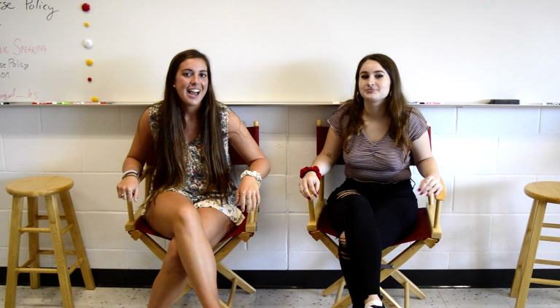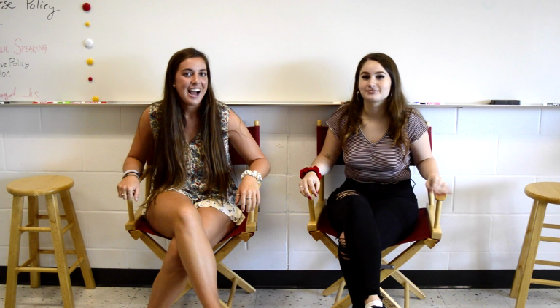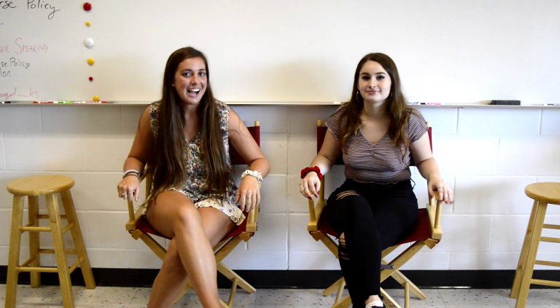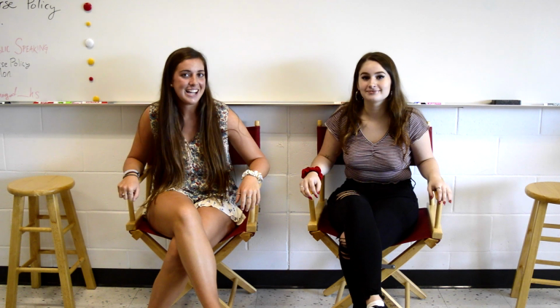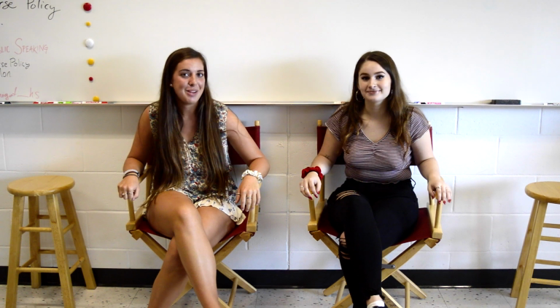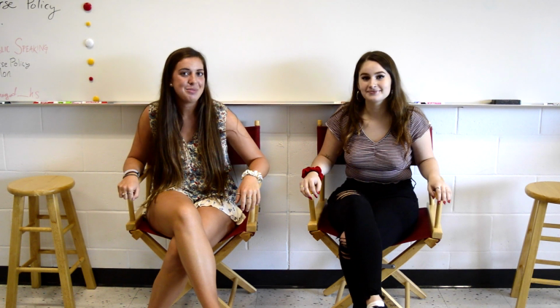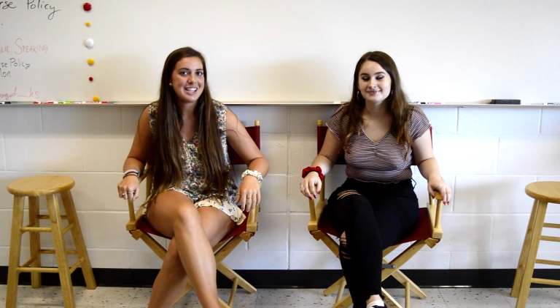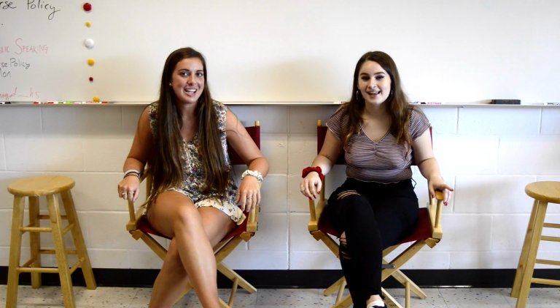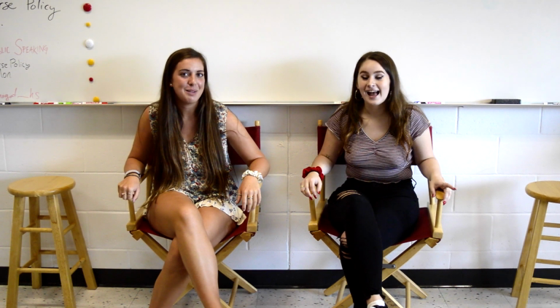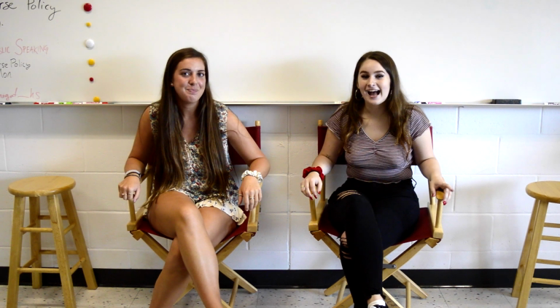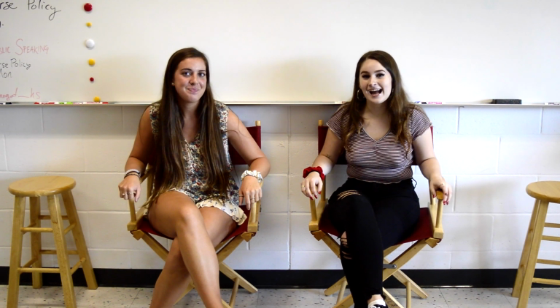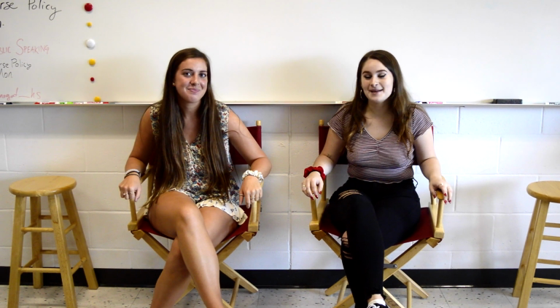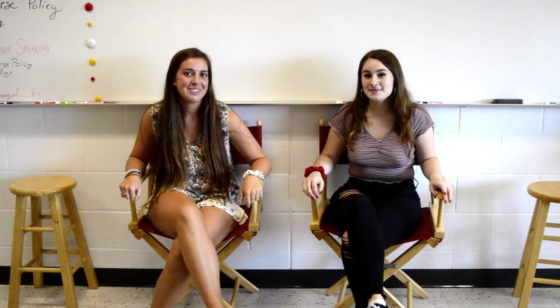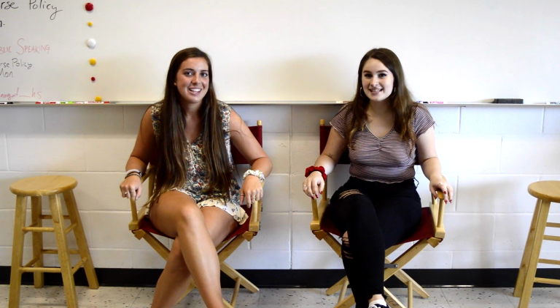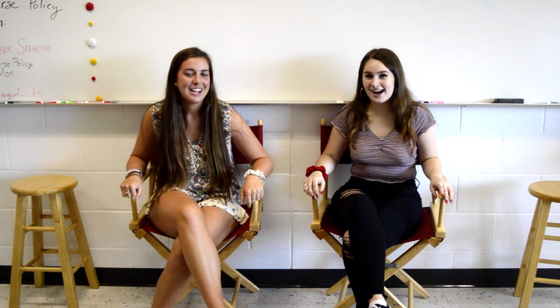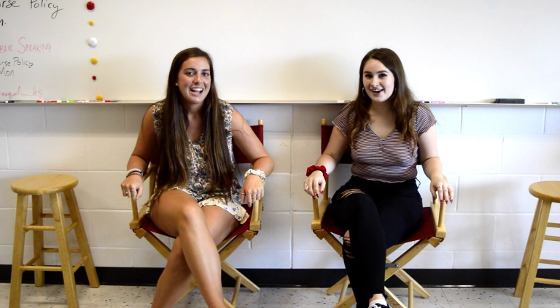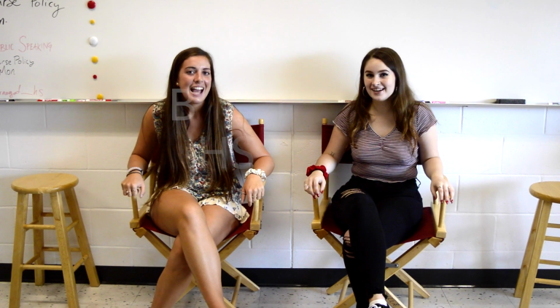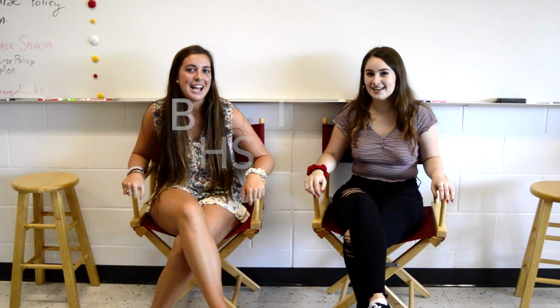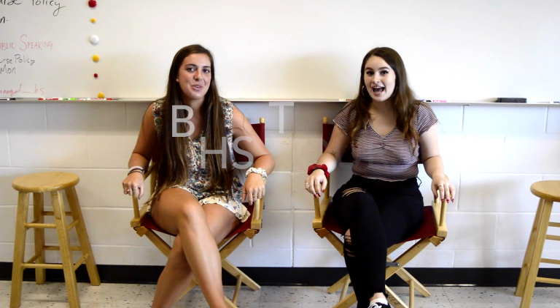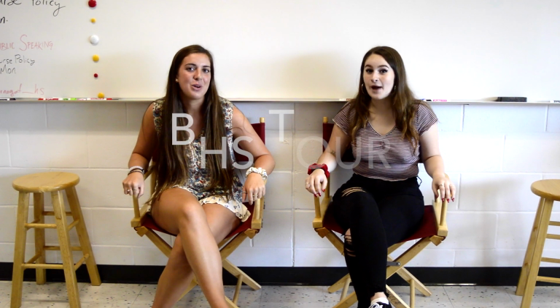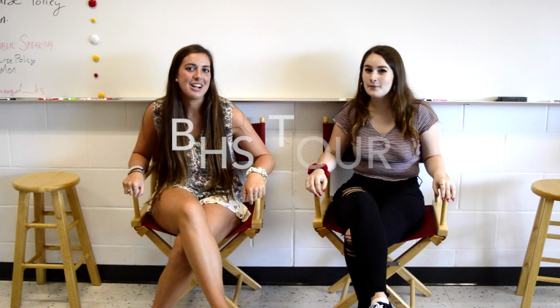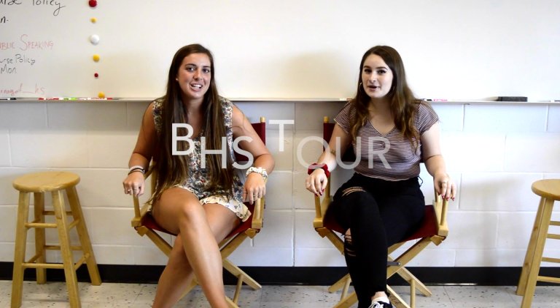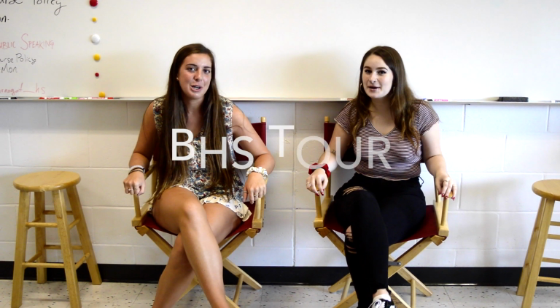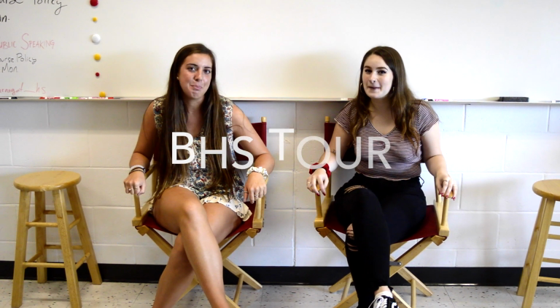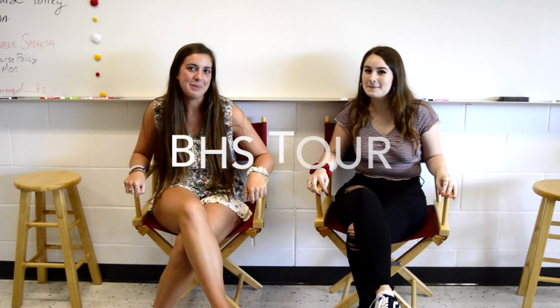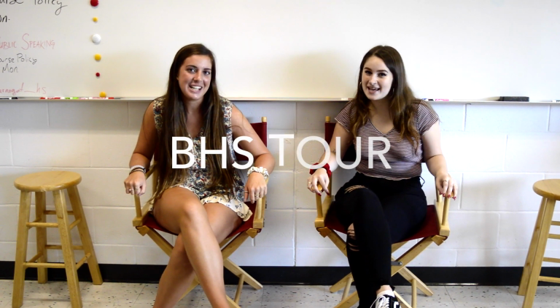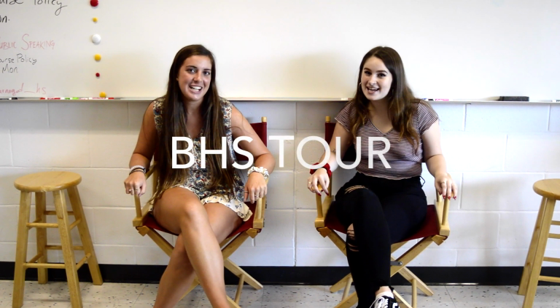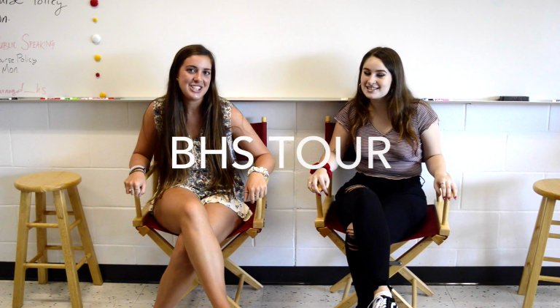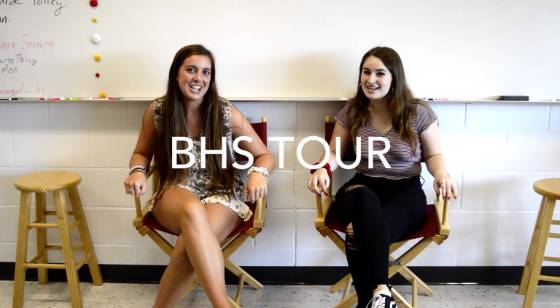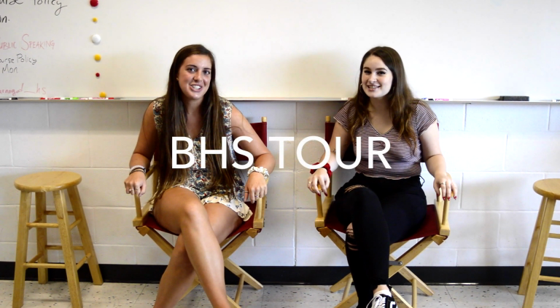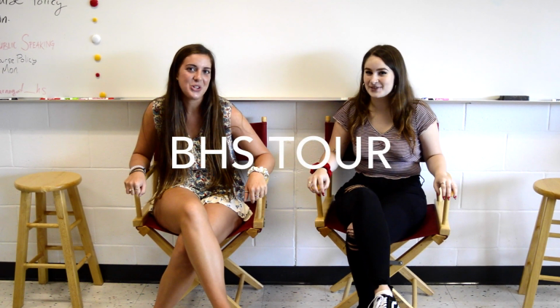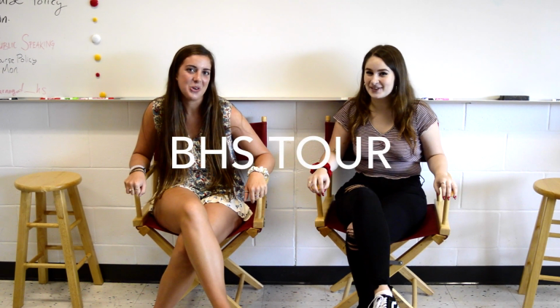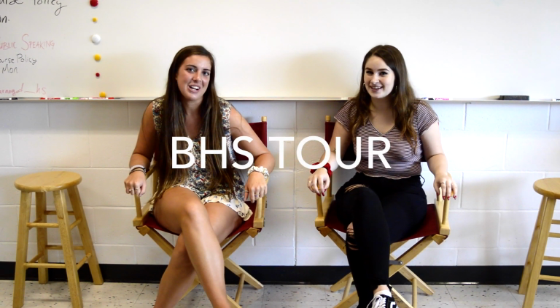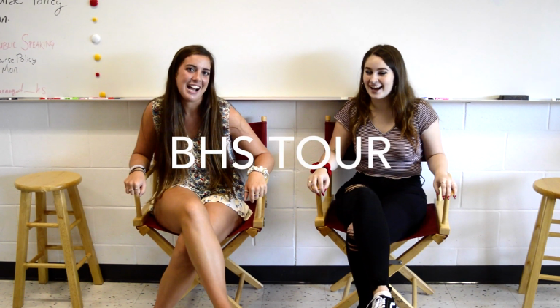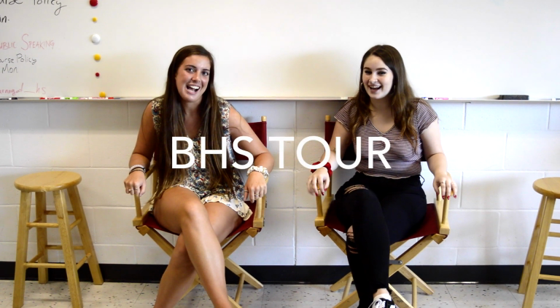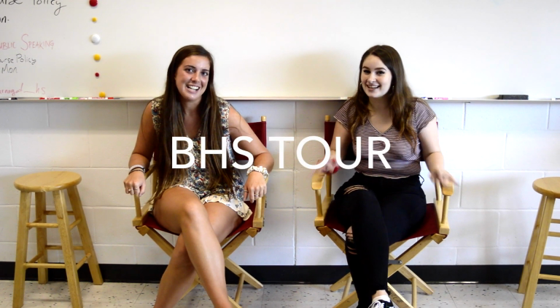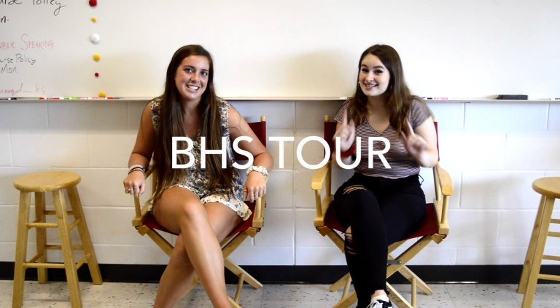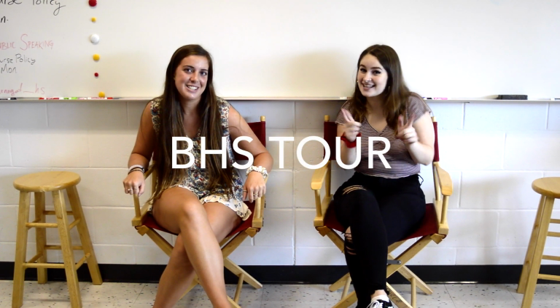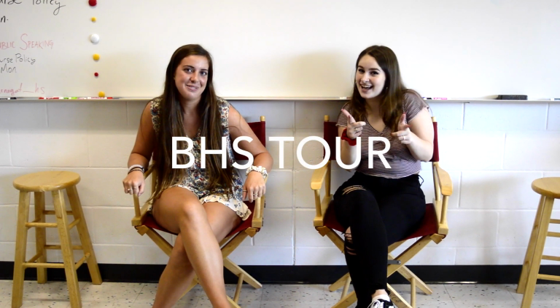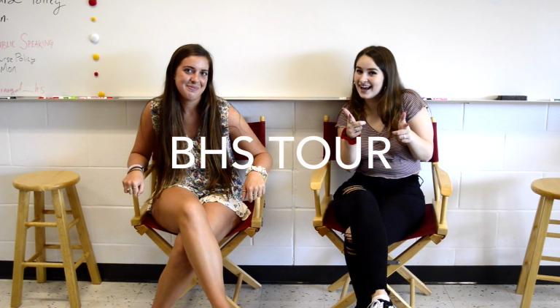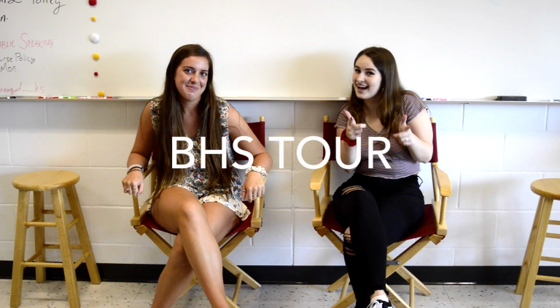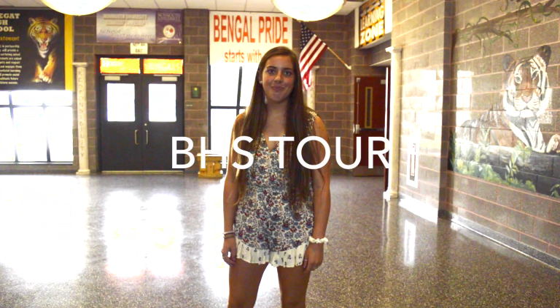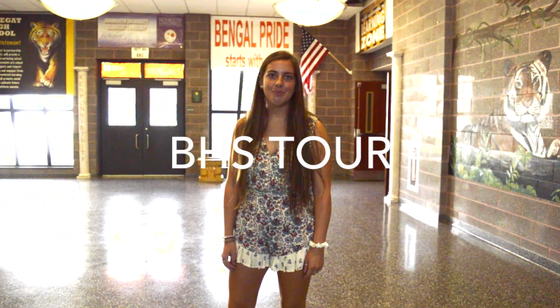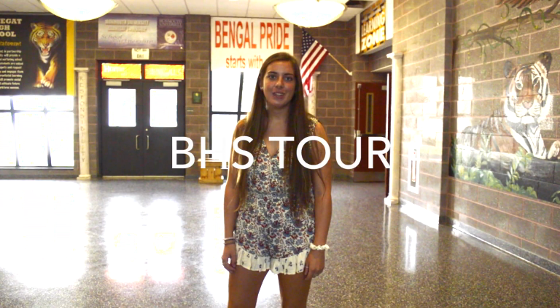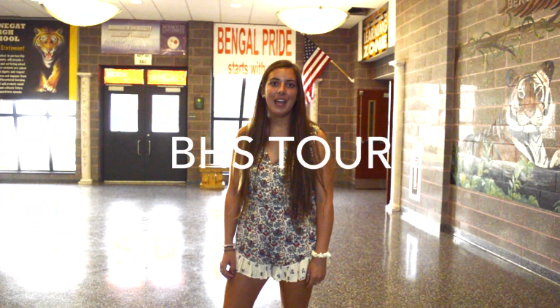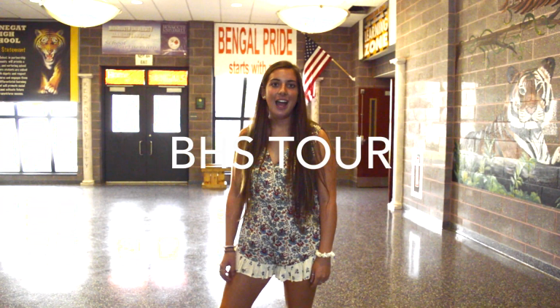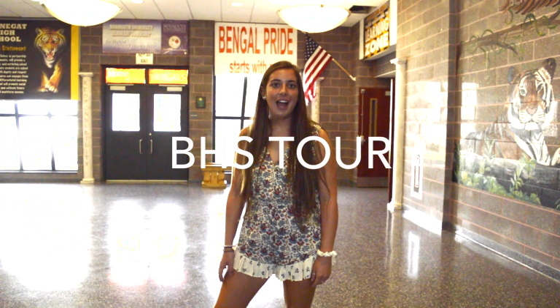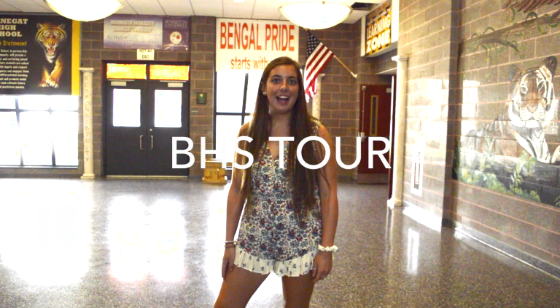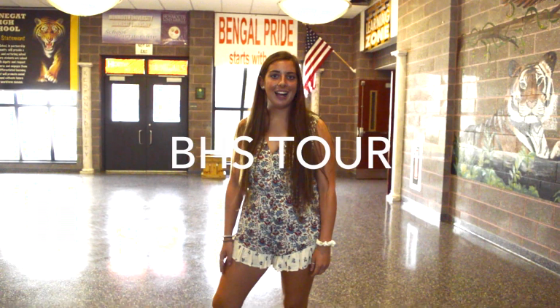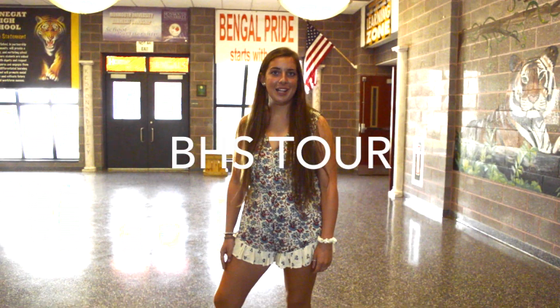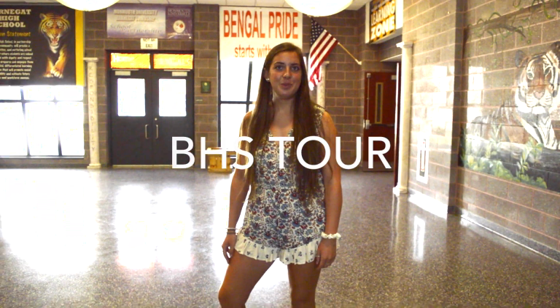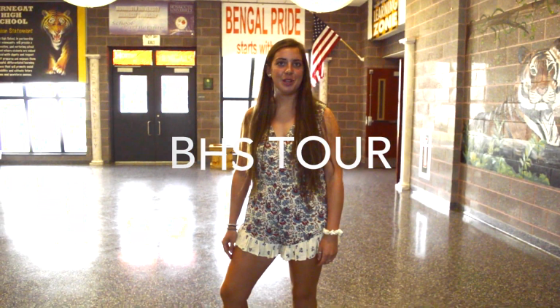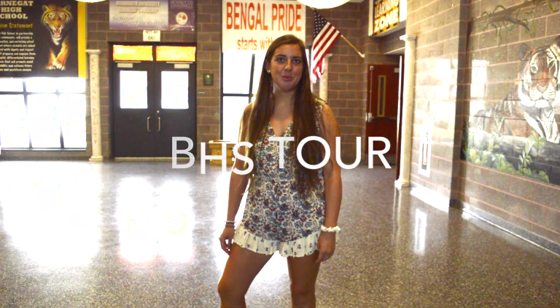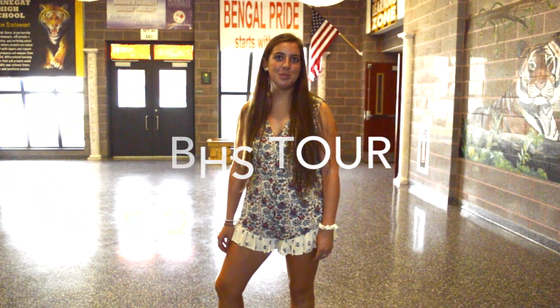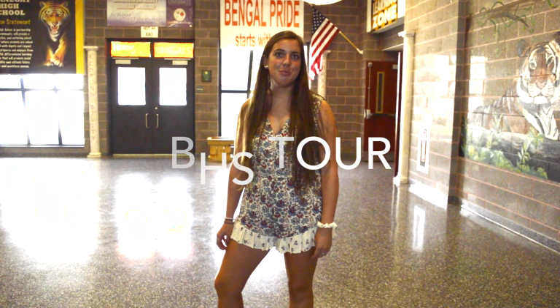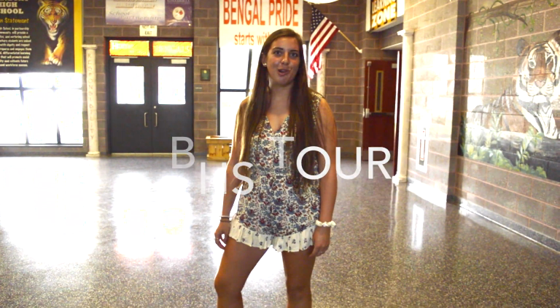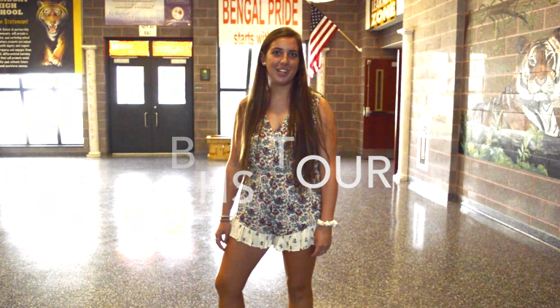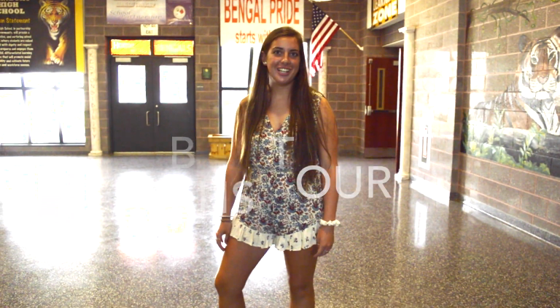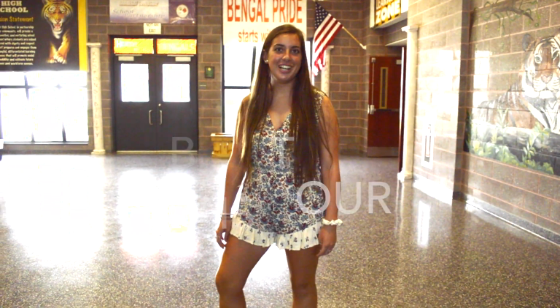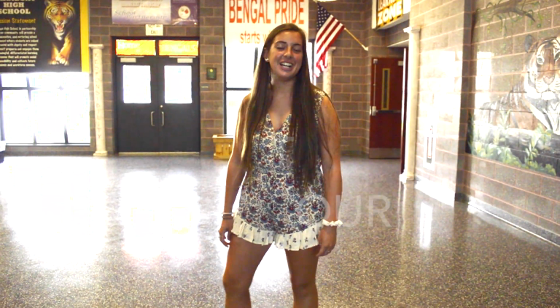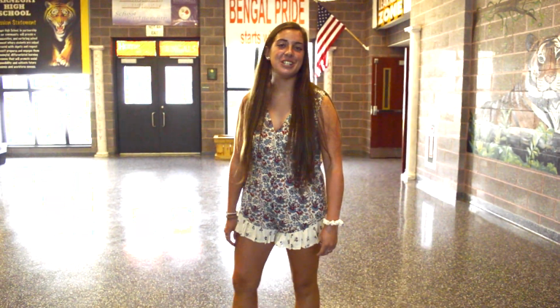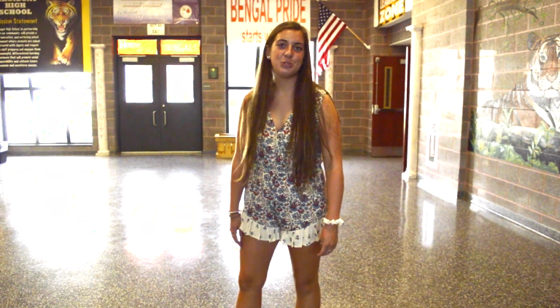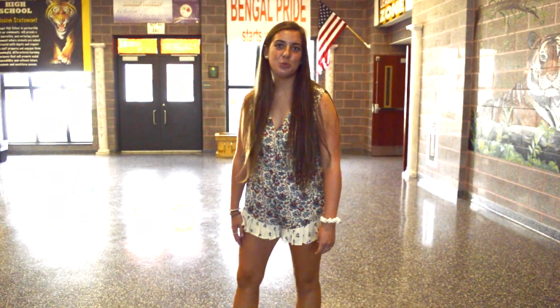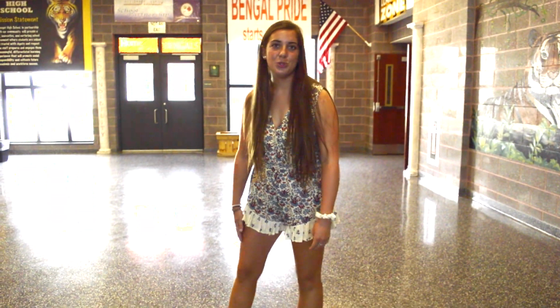Hi, I'm Sam. Hi, I'm Sarah. And we're your VHS tour guides. Hi, welcome to Barnegat High School.